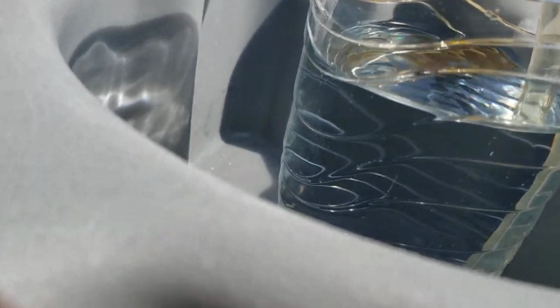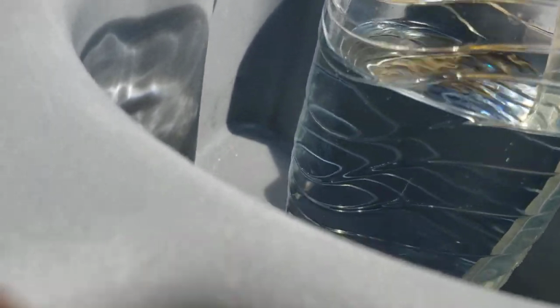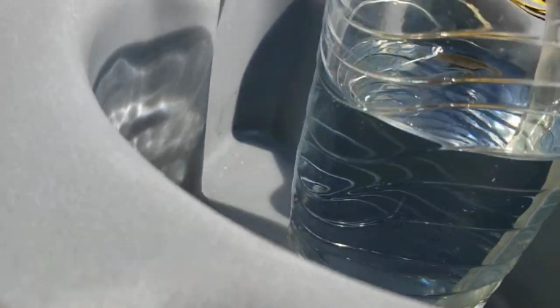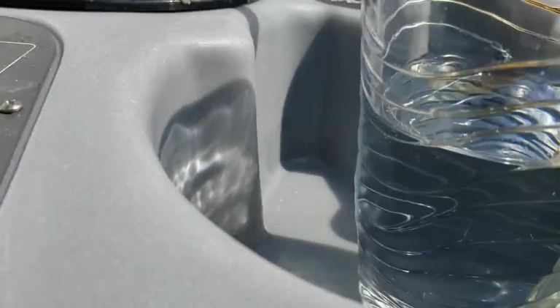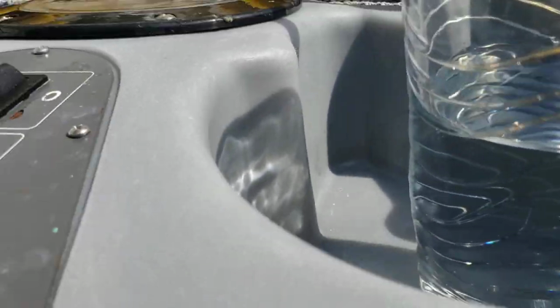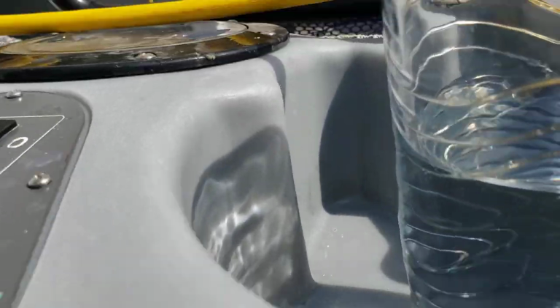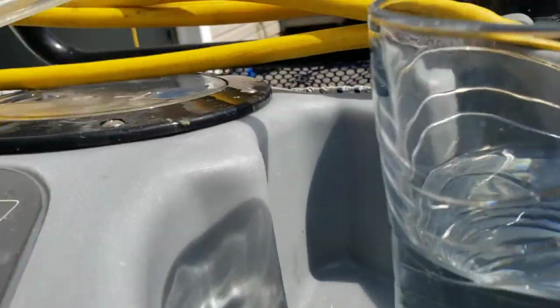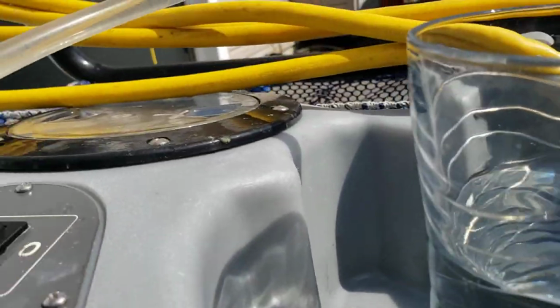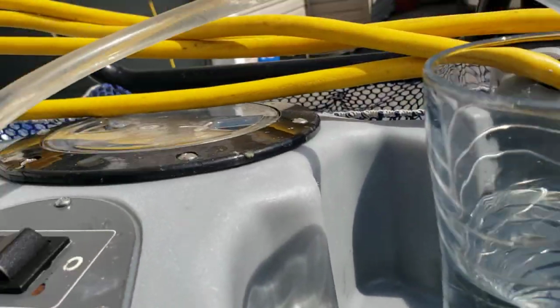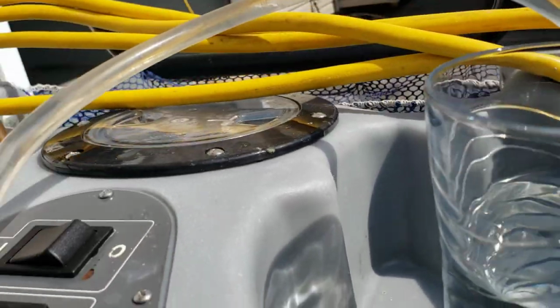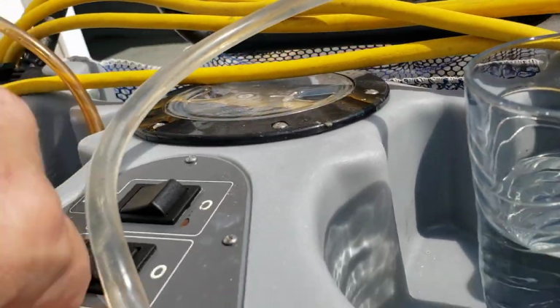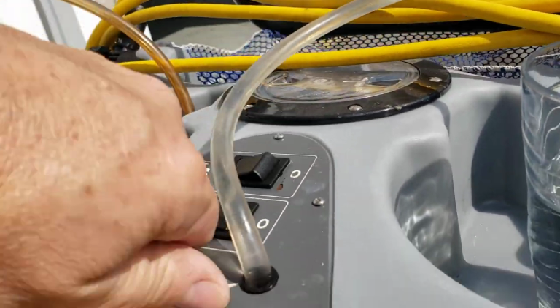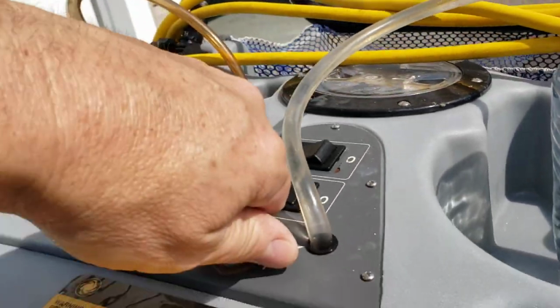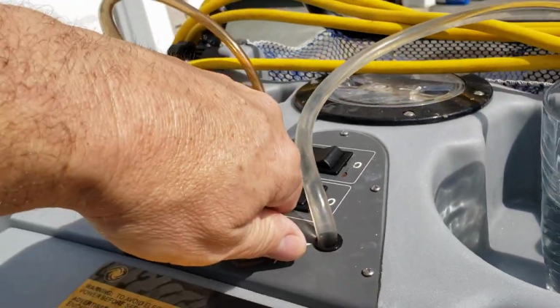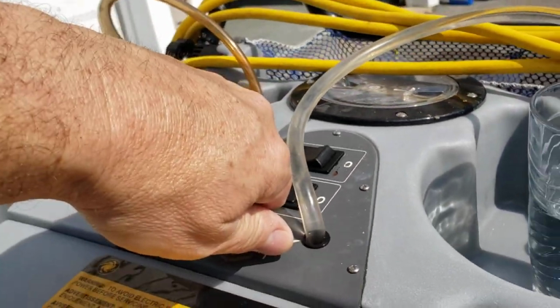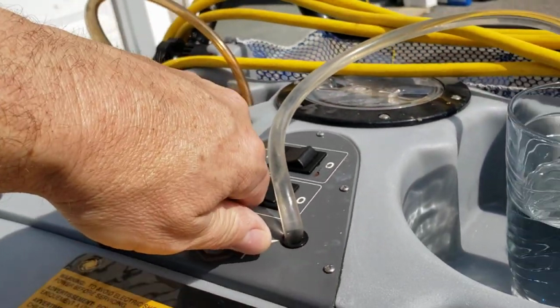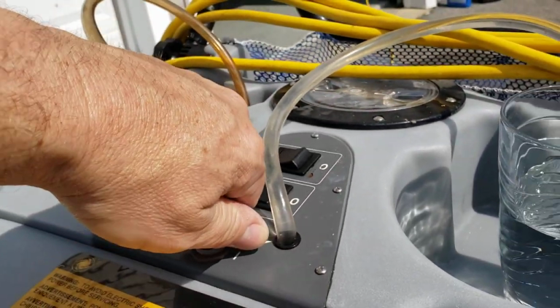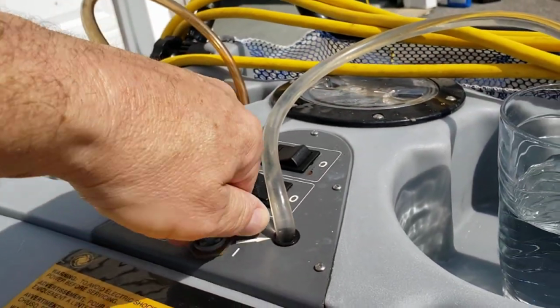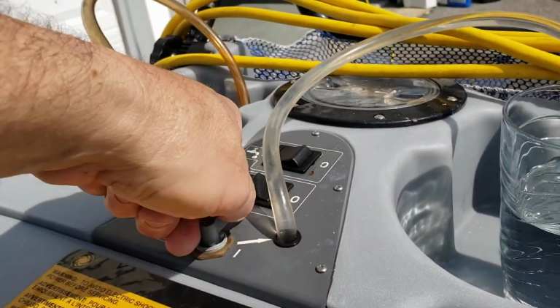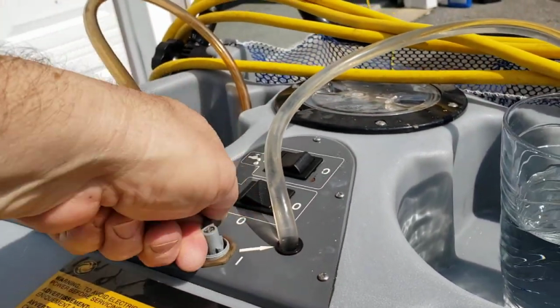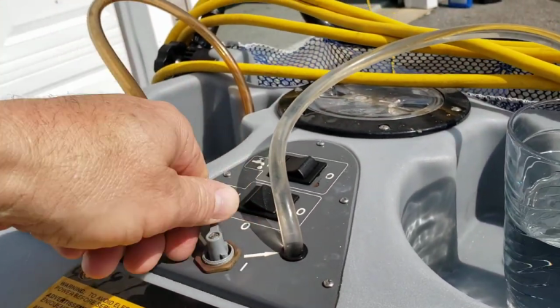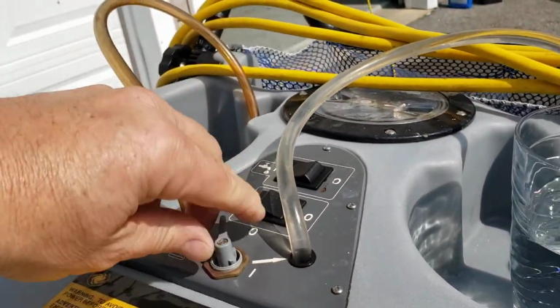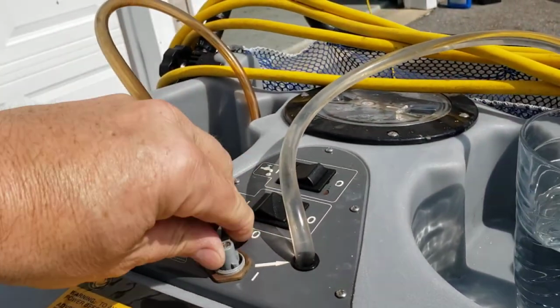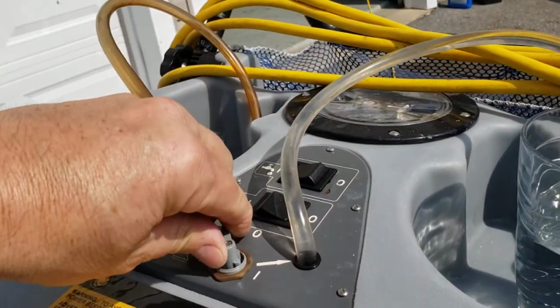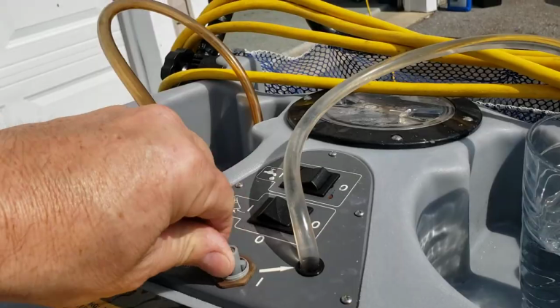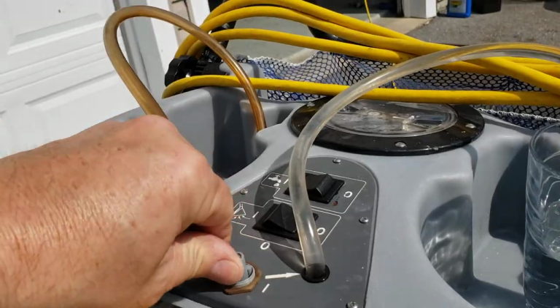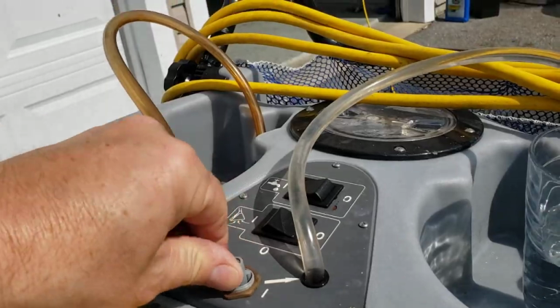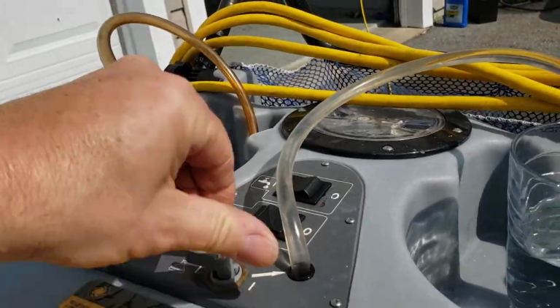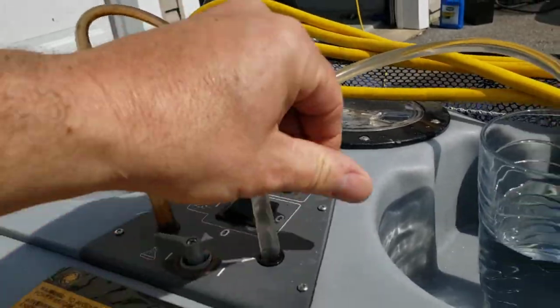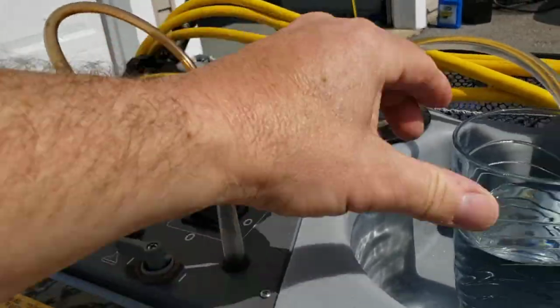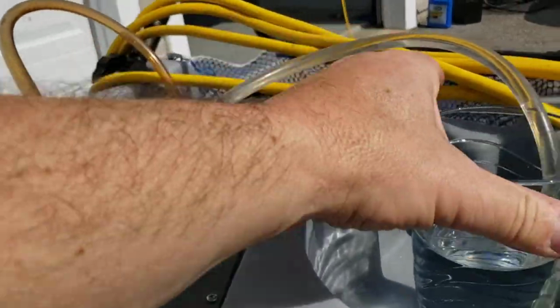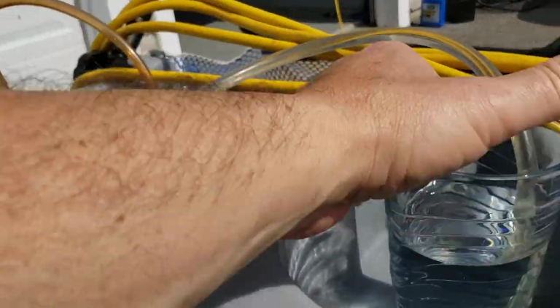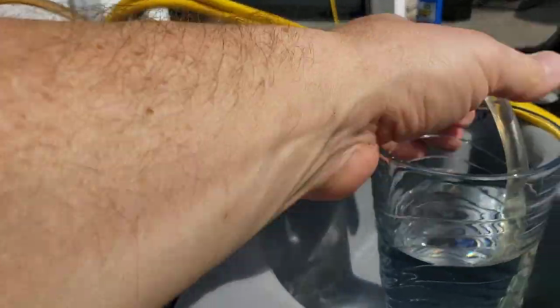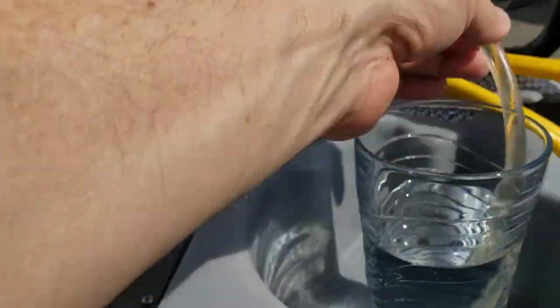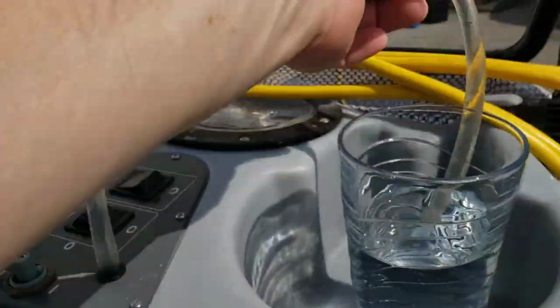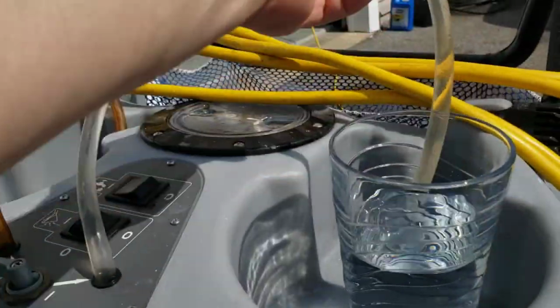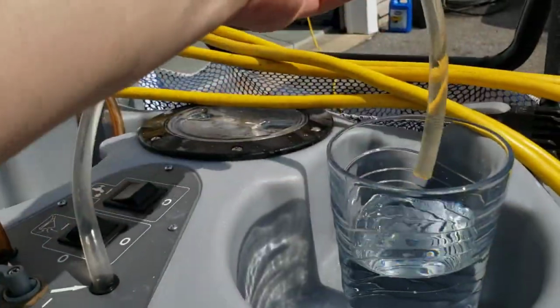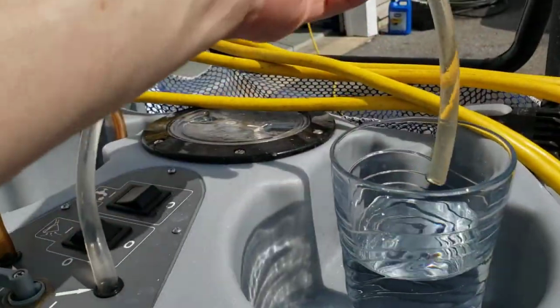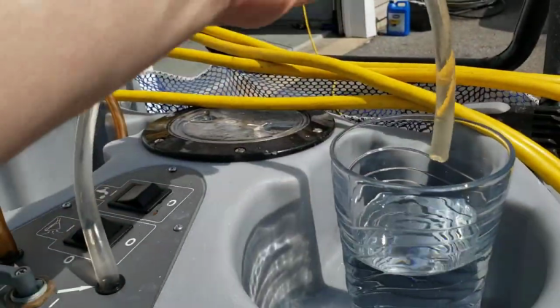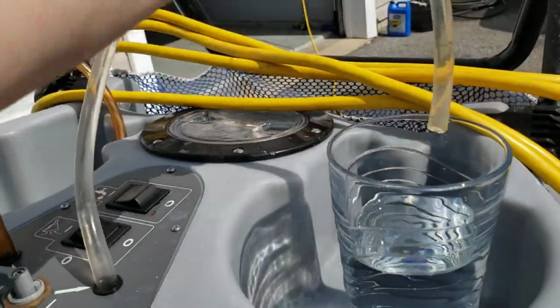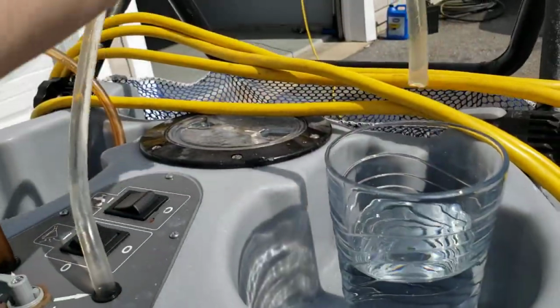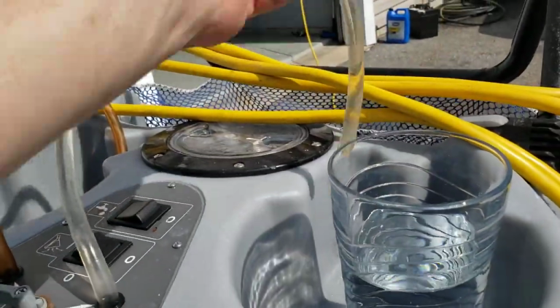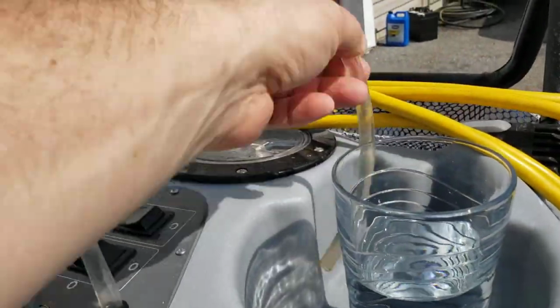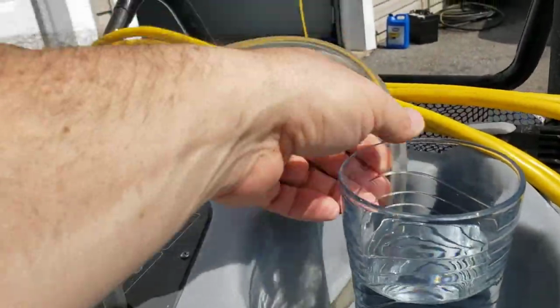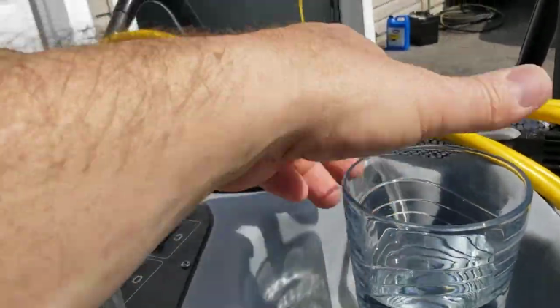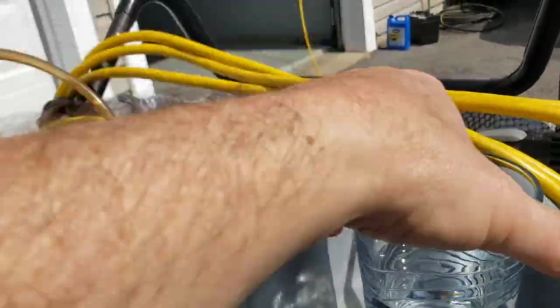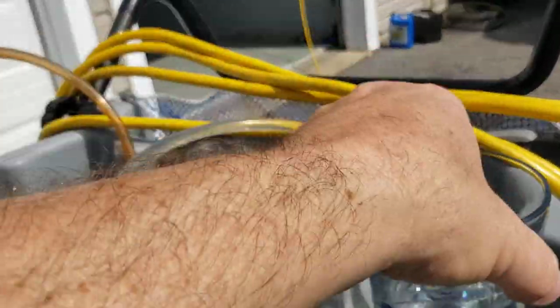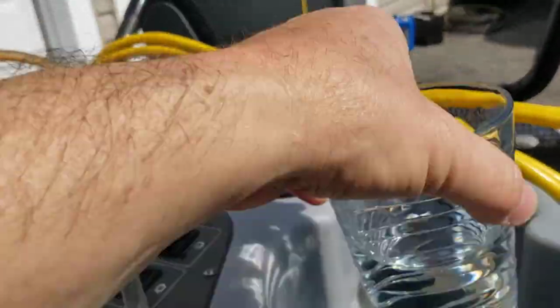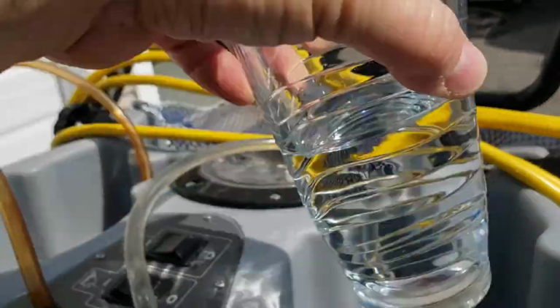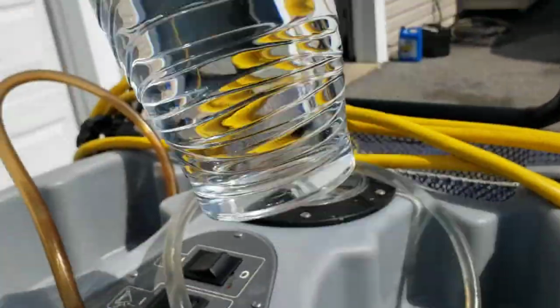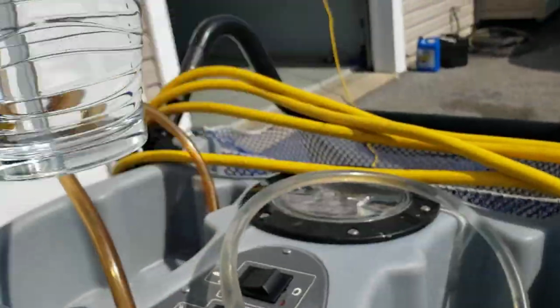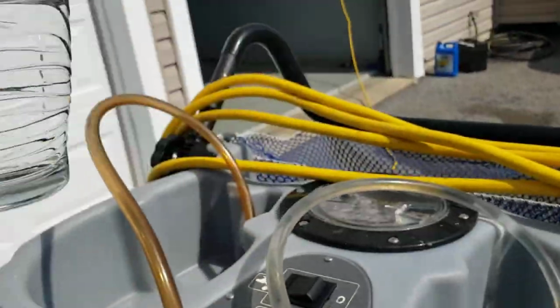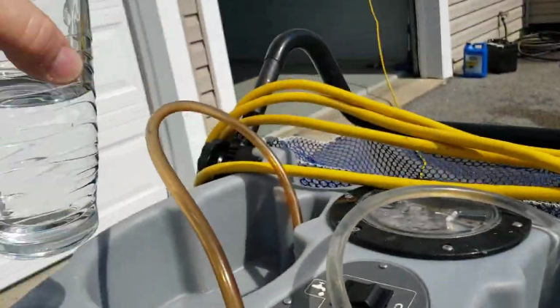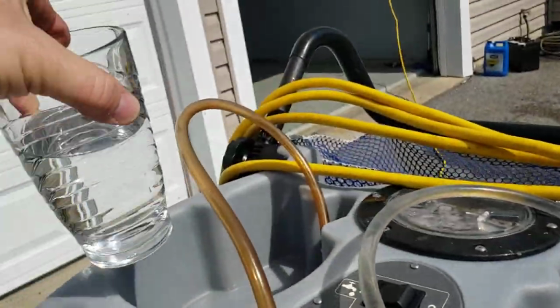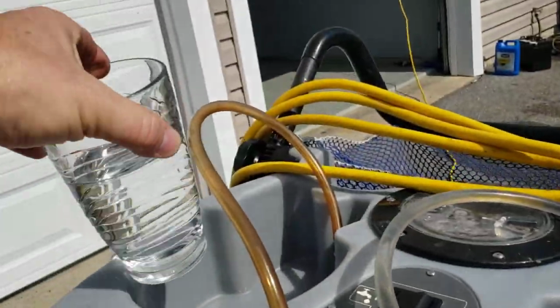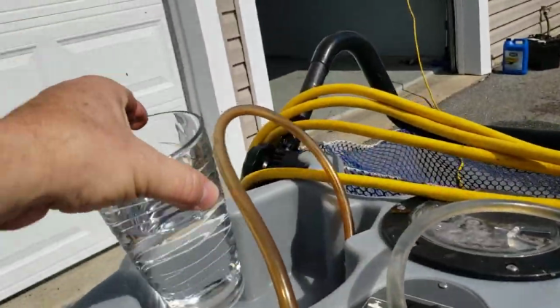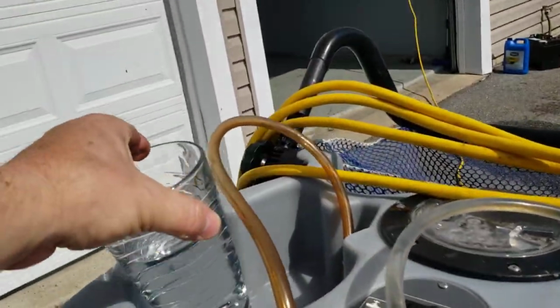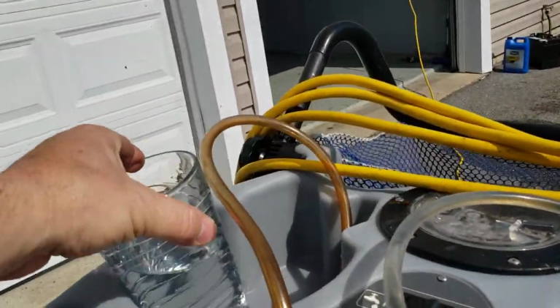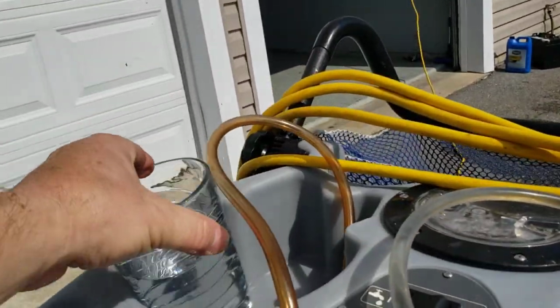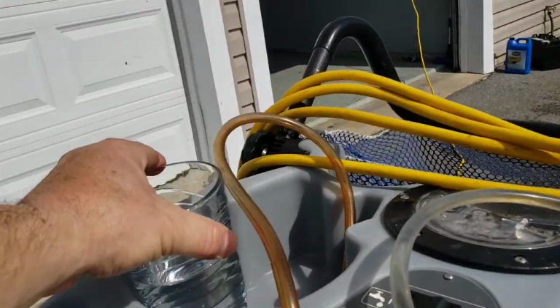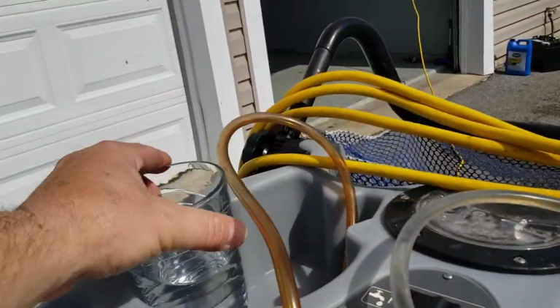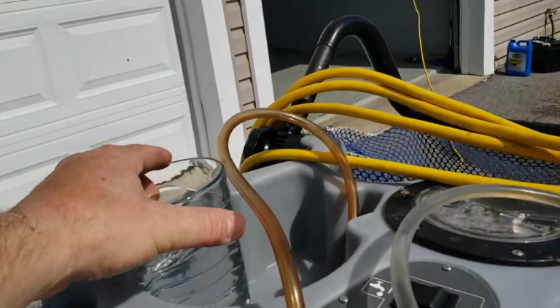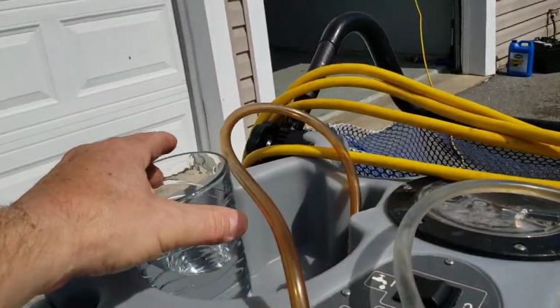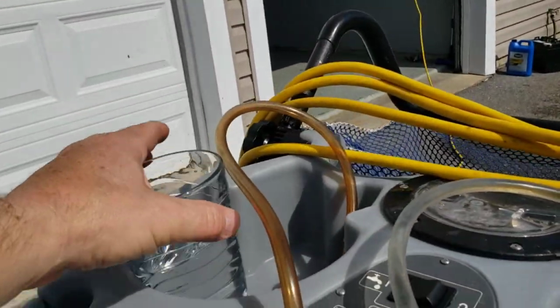Put it over here. This is where you put your solution tanks.